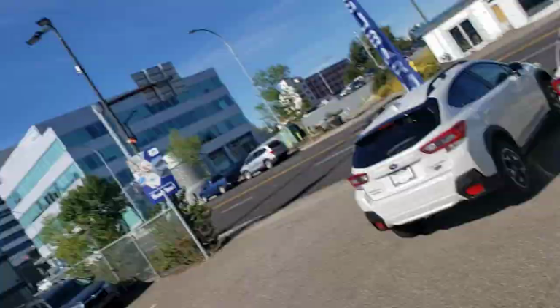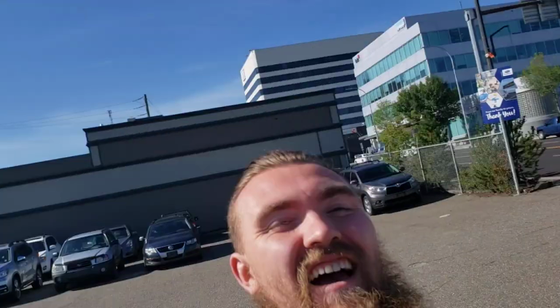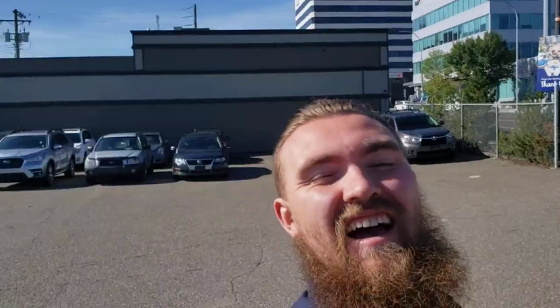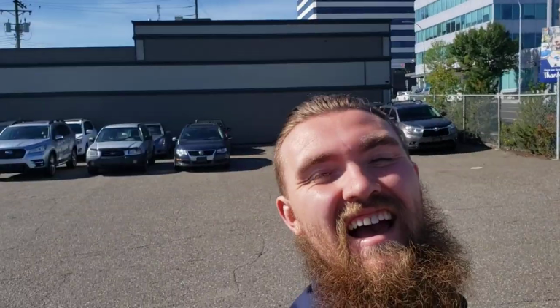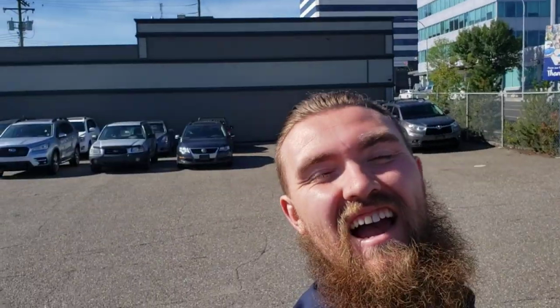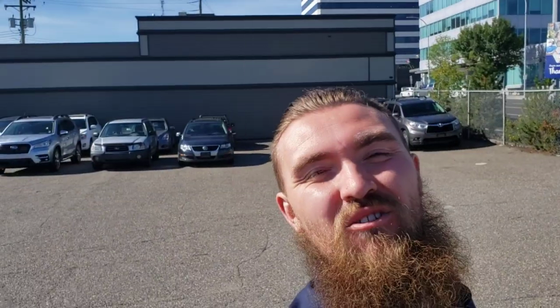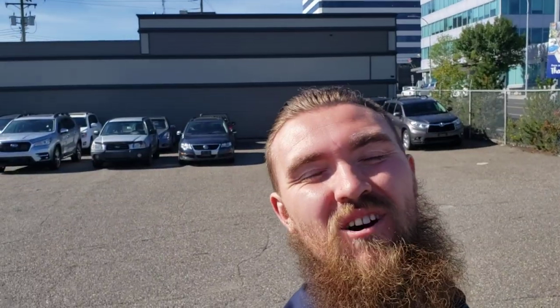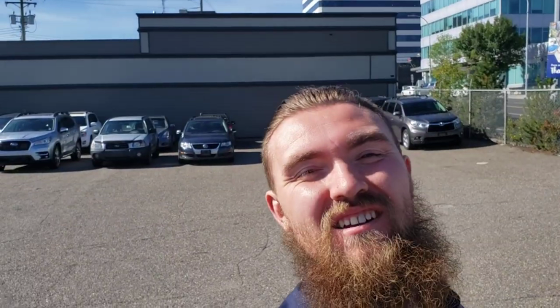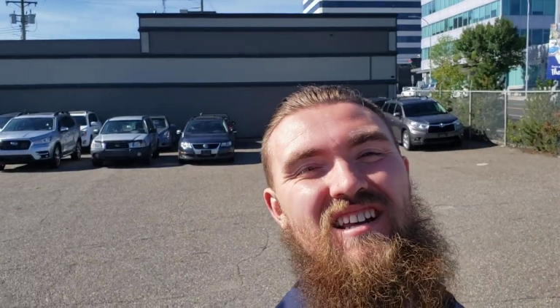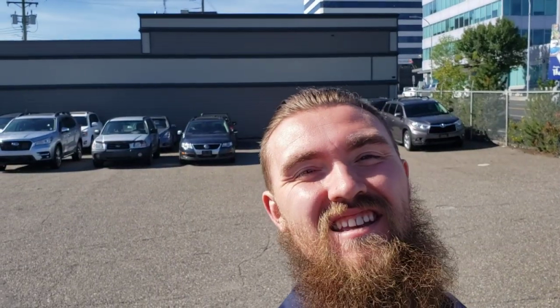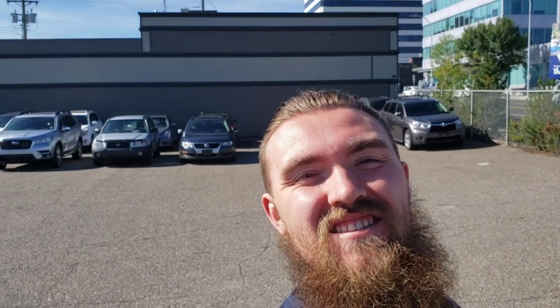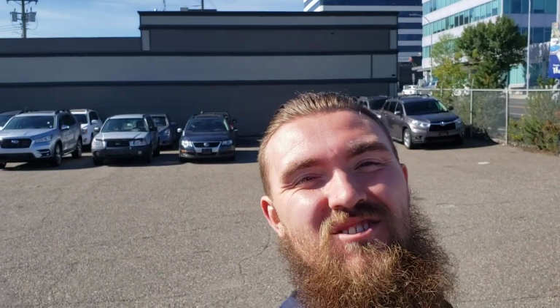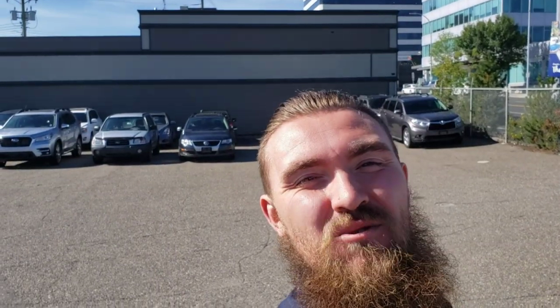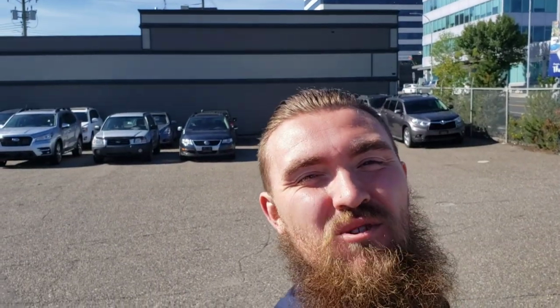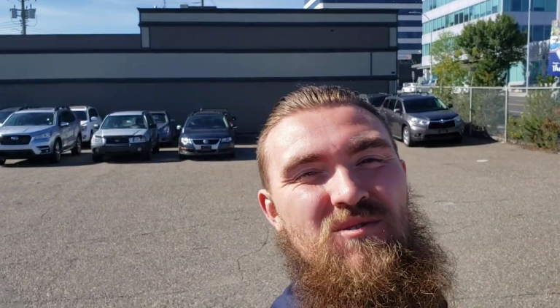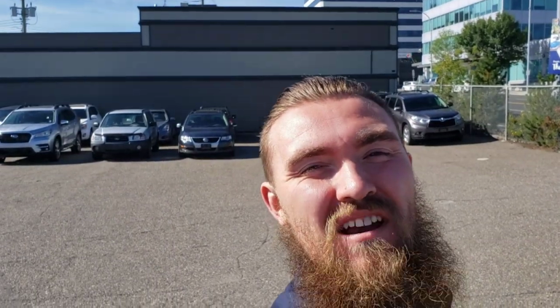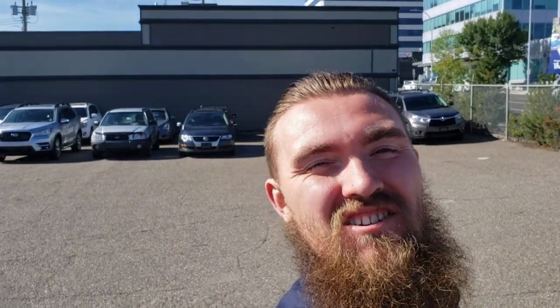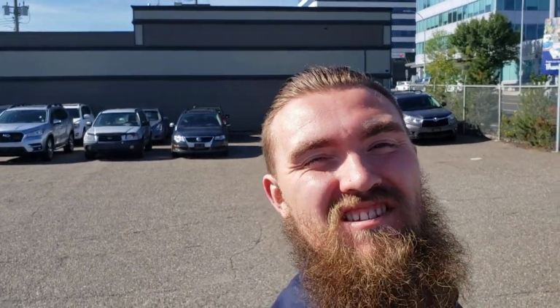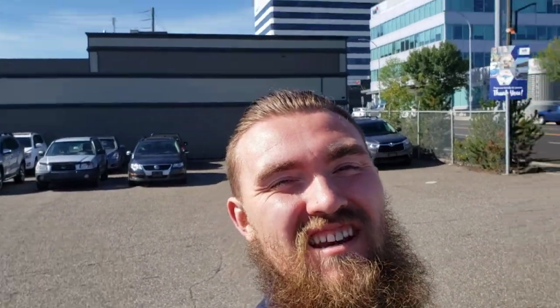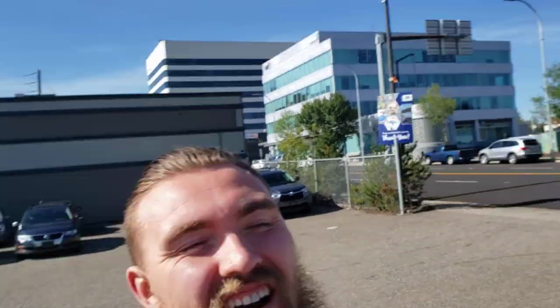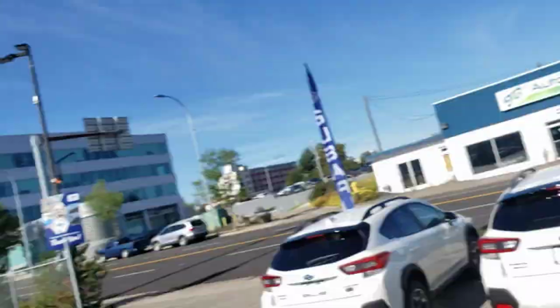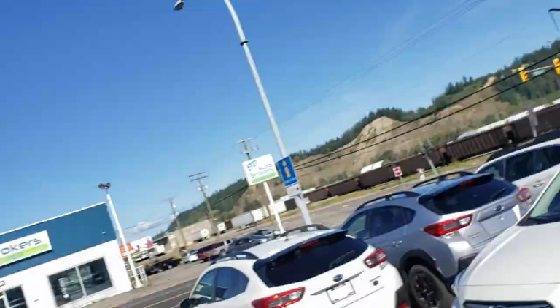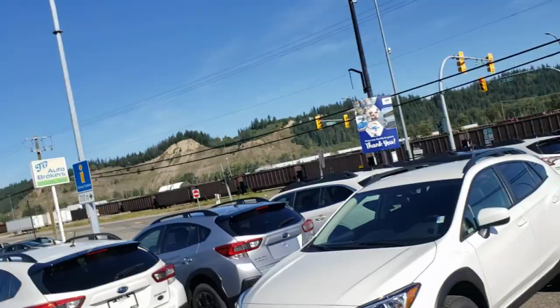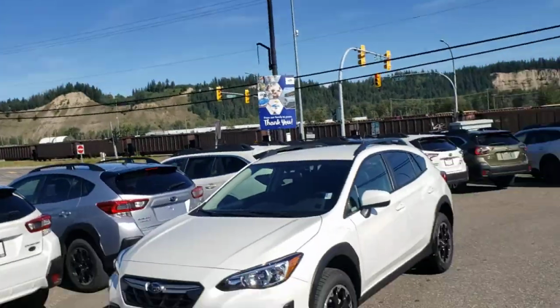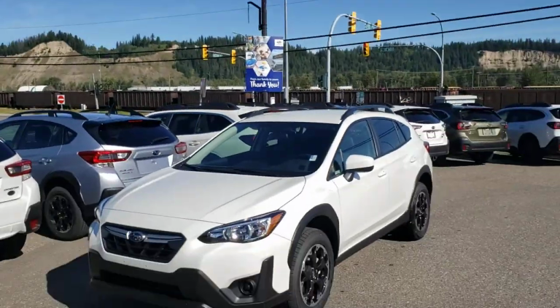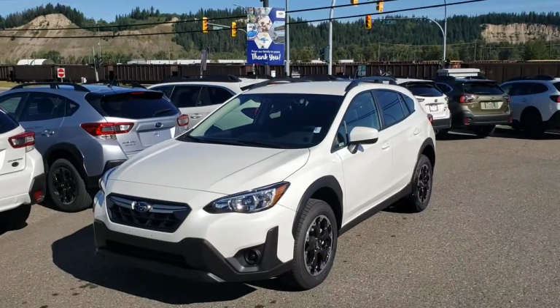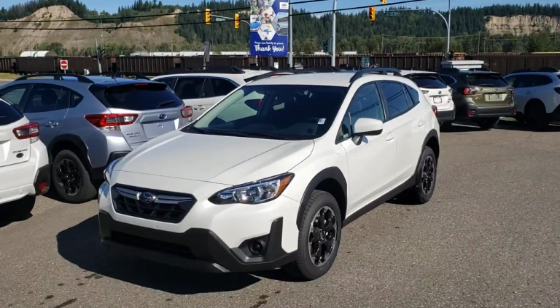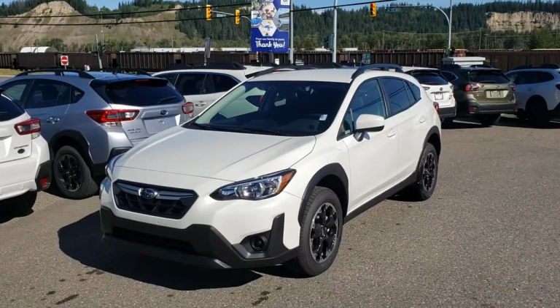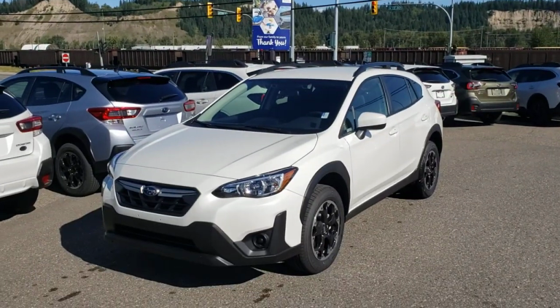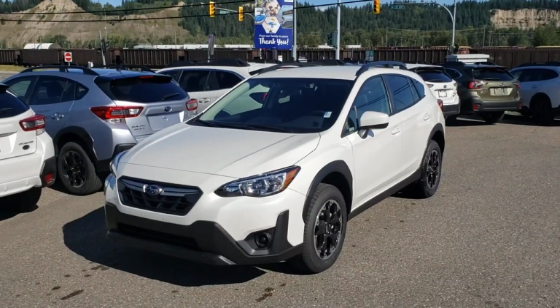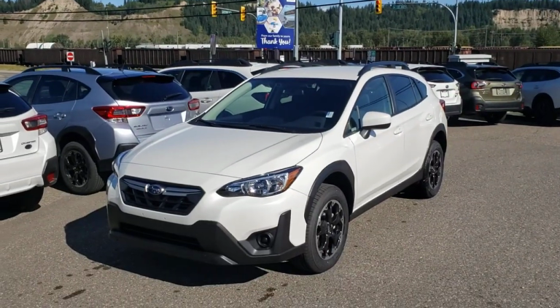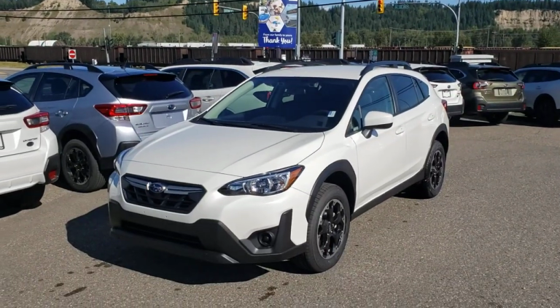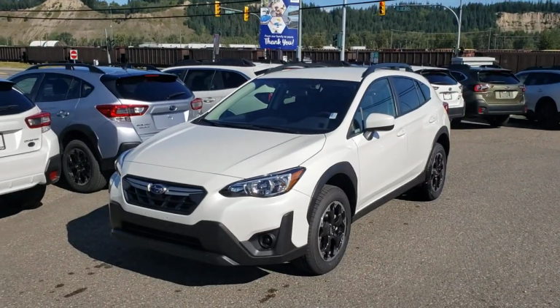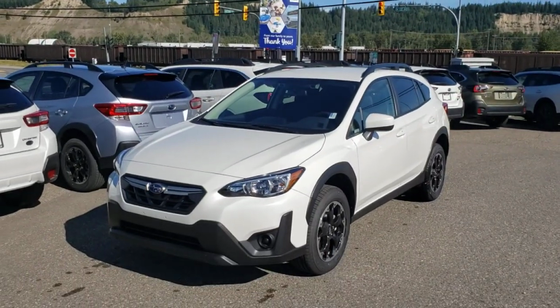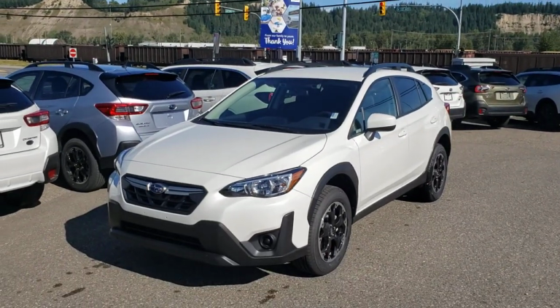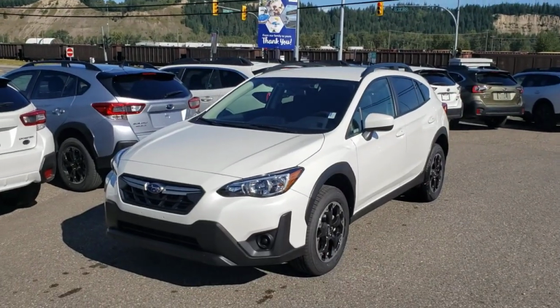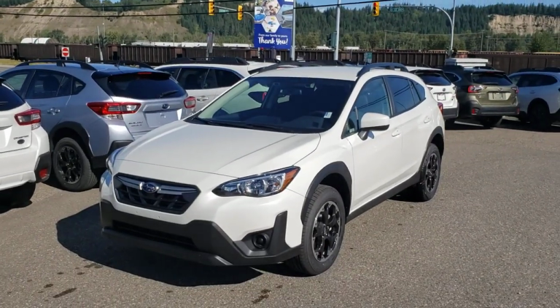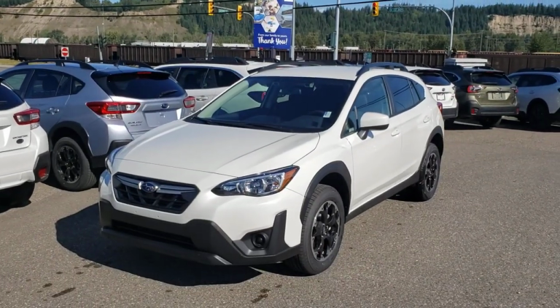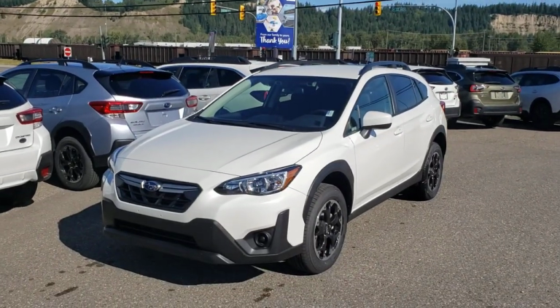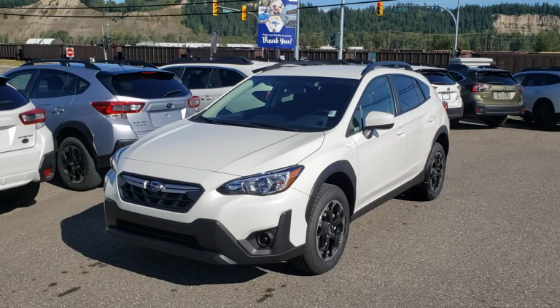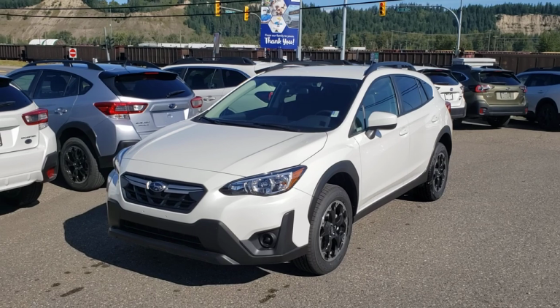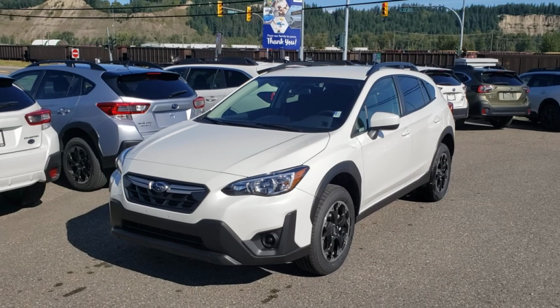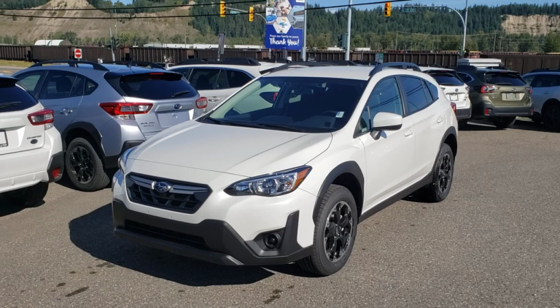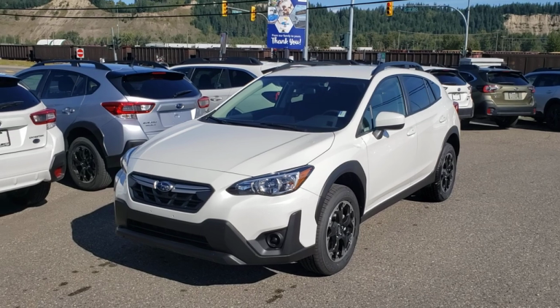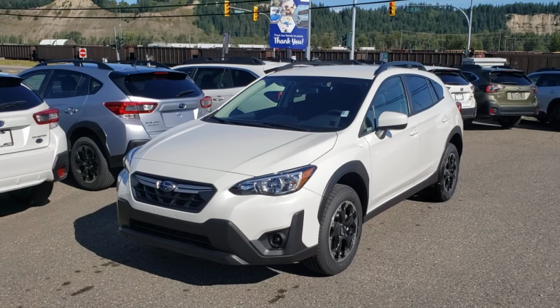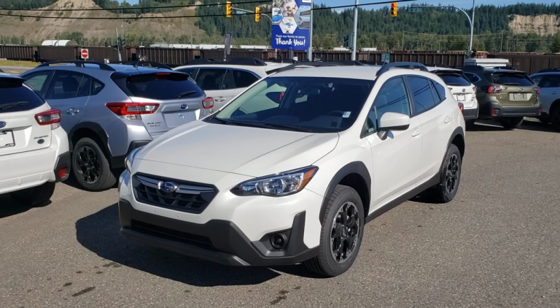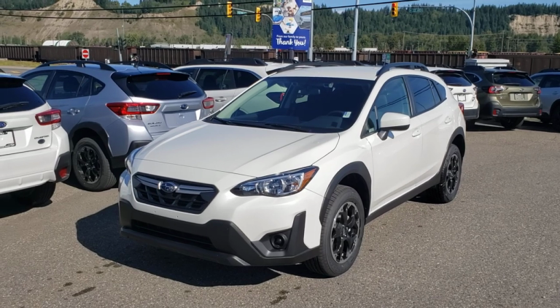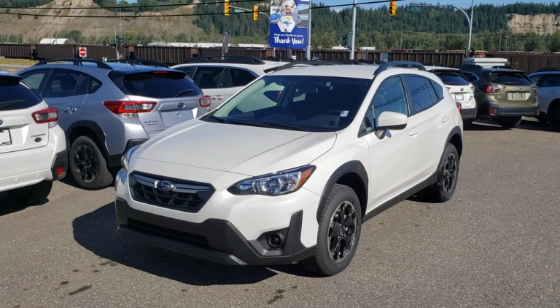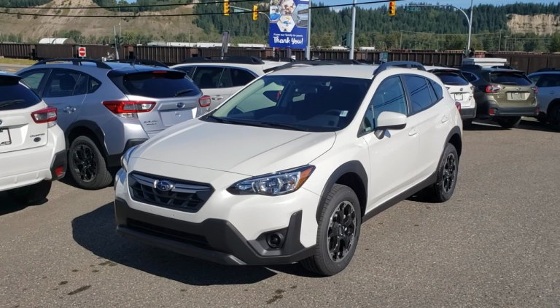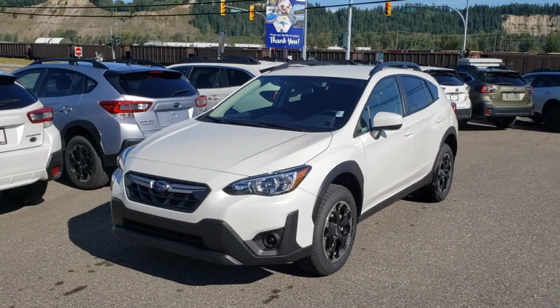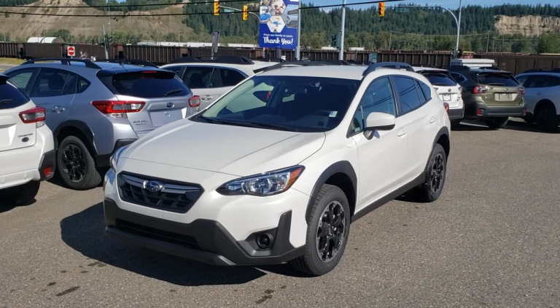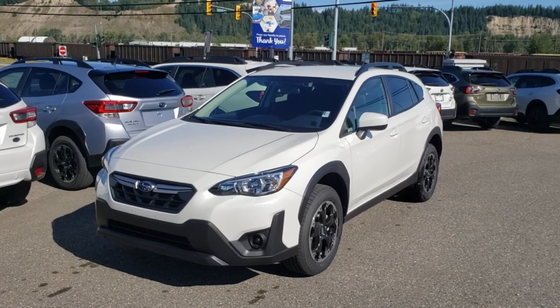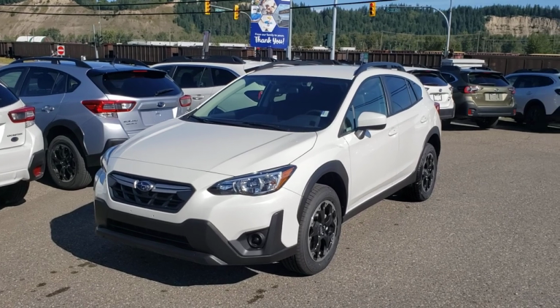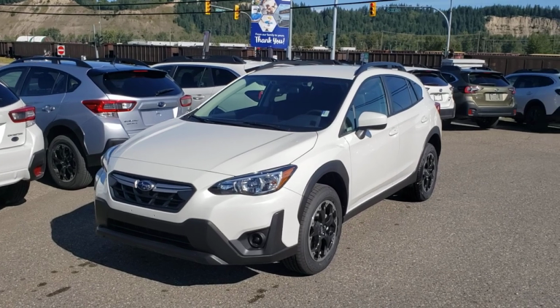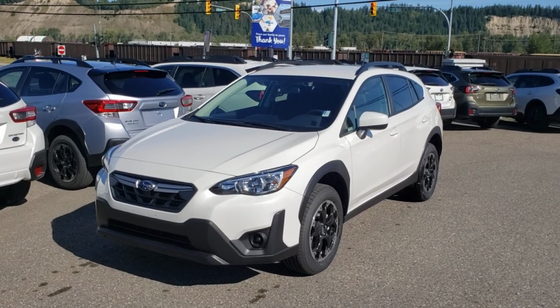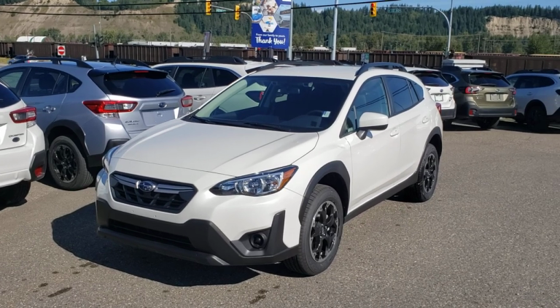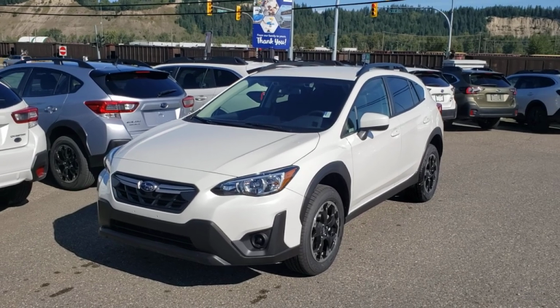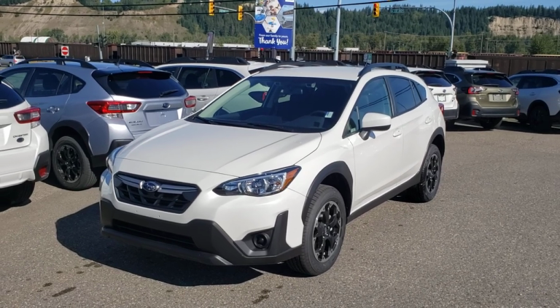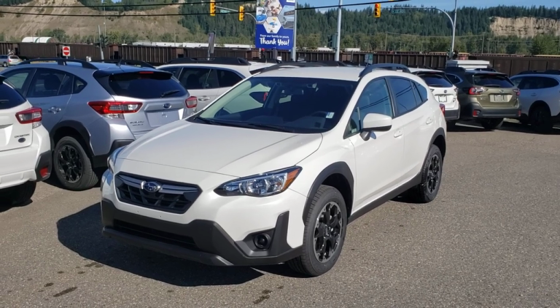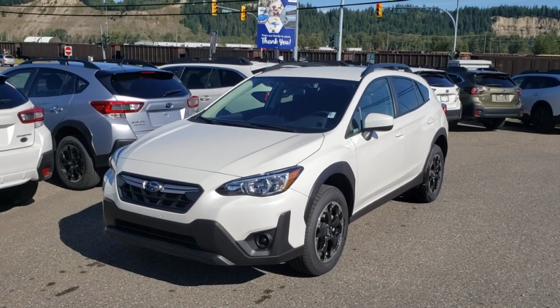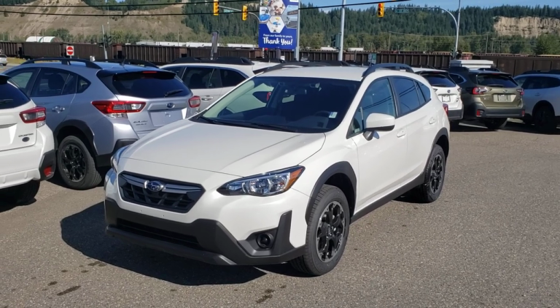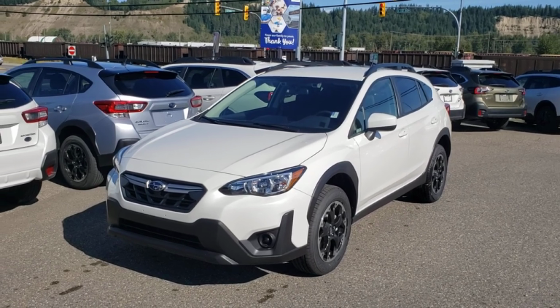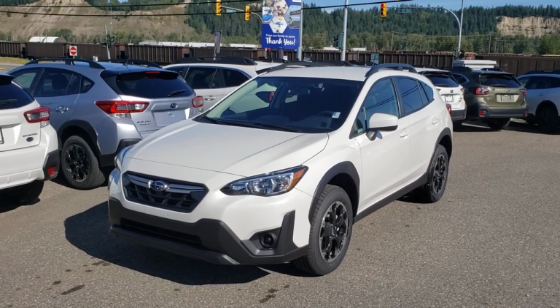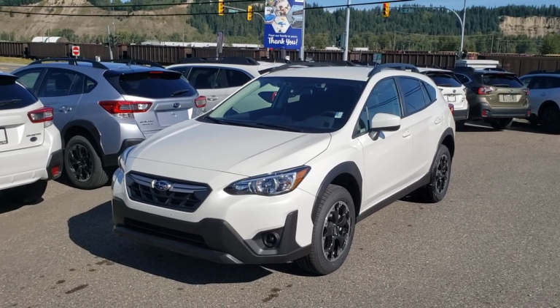Hey everyone, Tyson the Subaru Specialist here. This is our 2021 Subaru Crosstrek Convenience in the Crystal White Pearl.